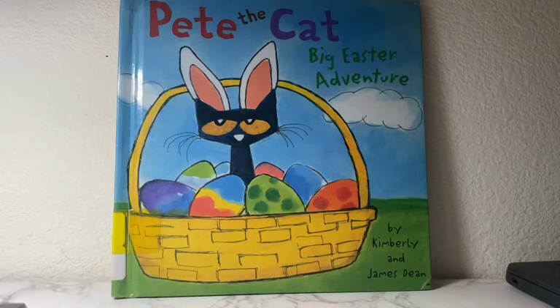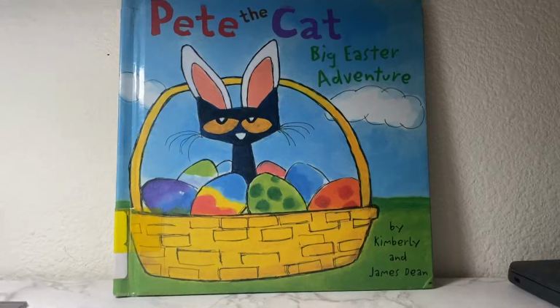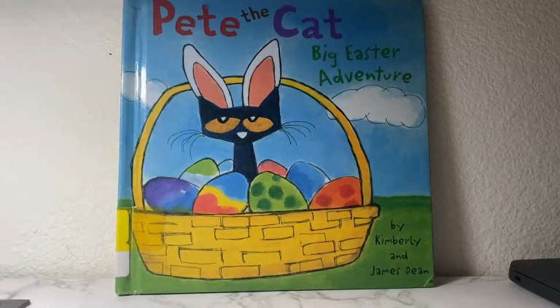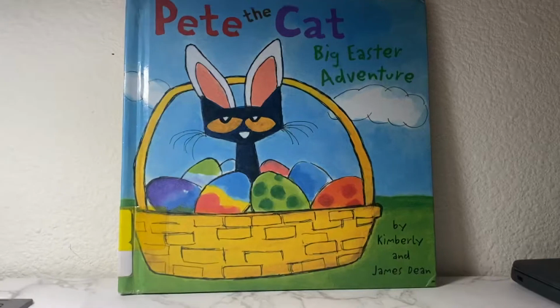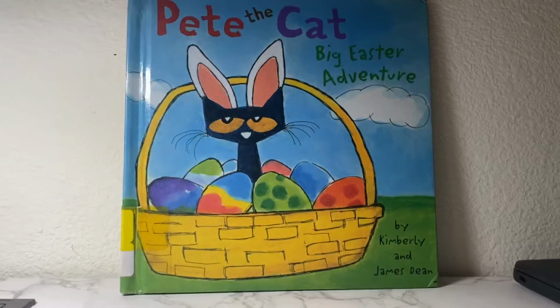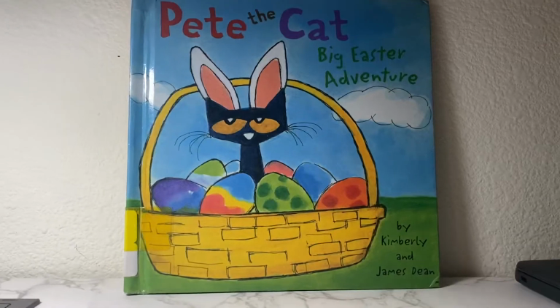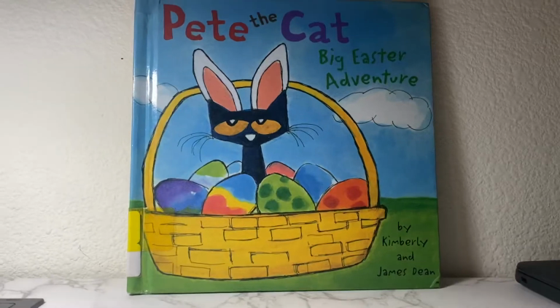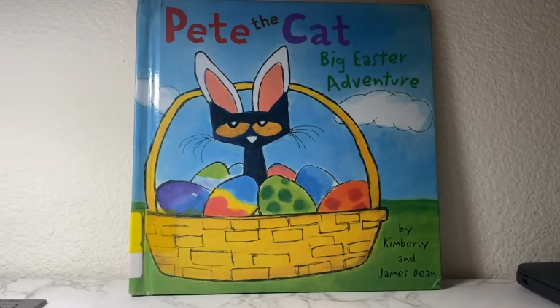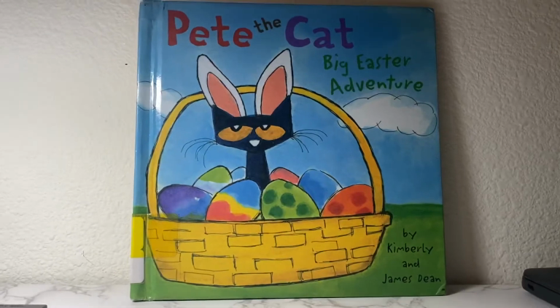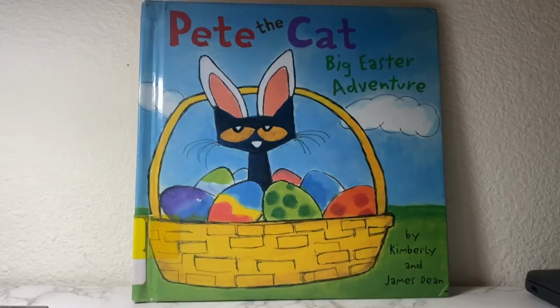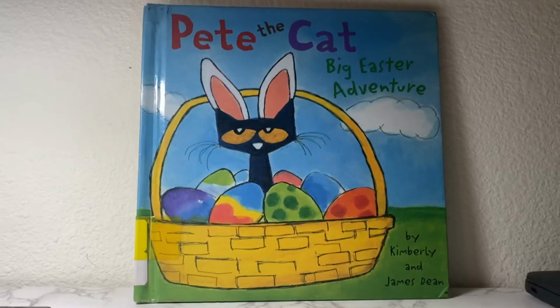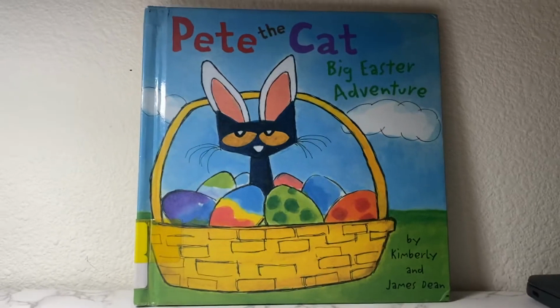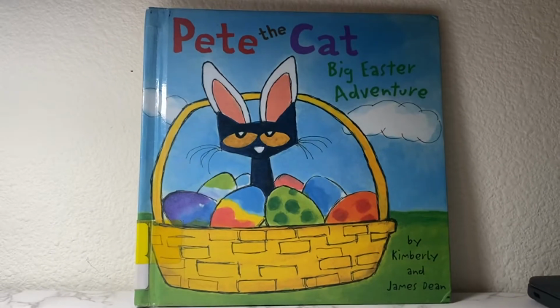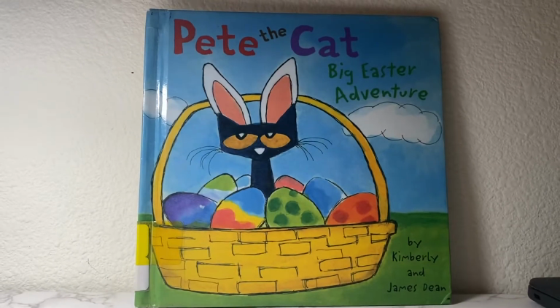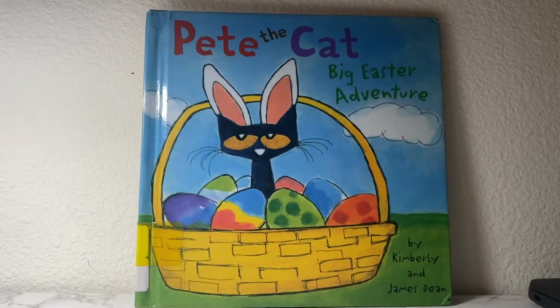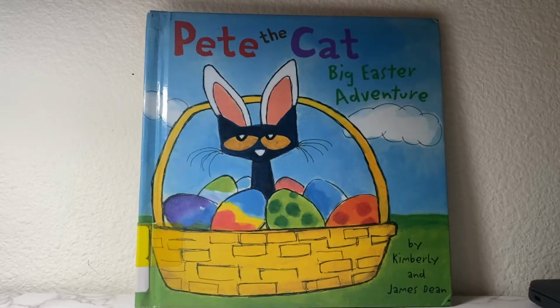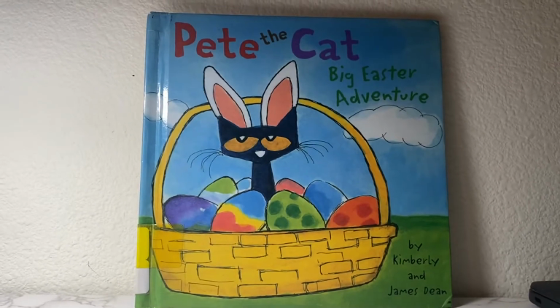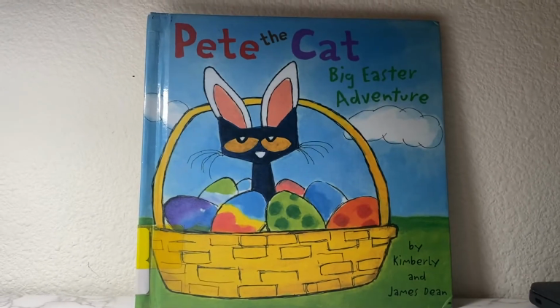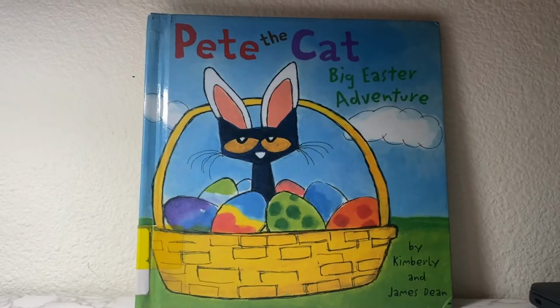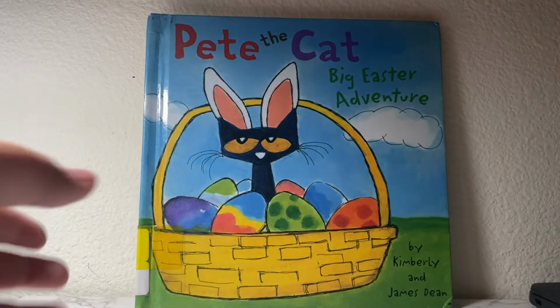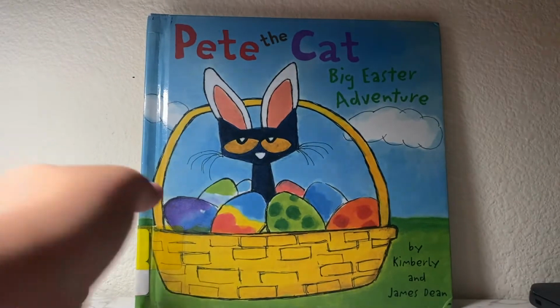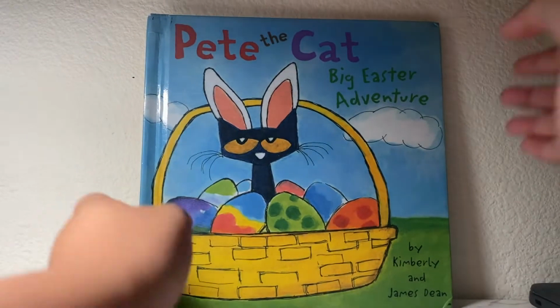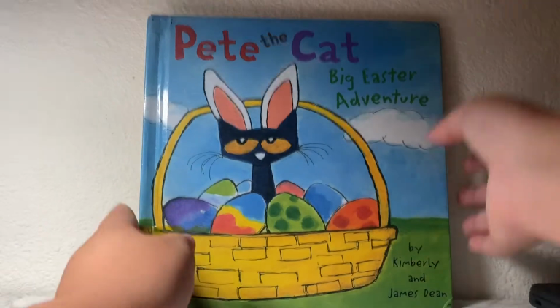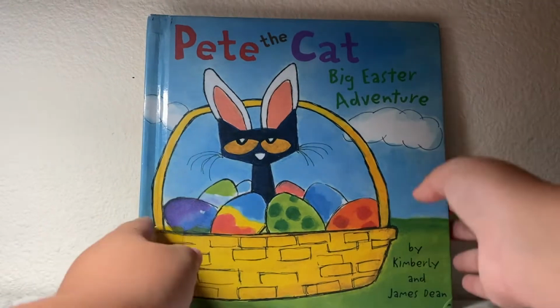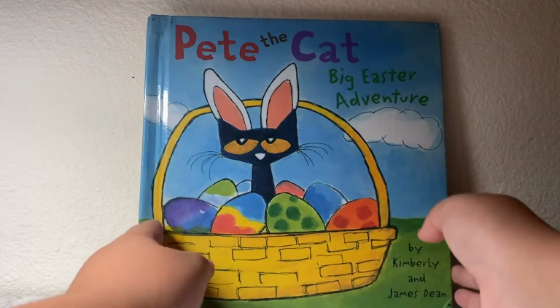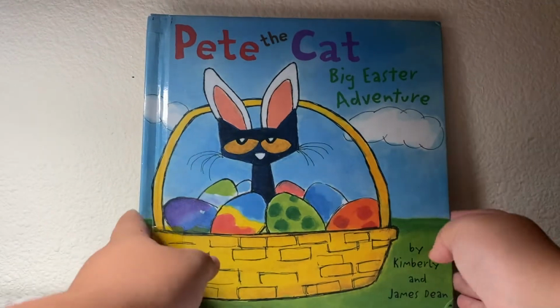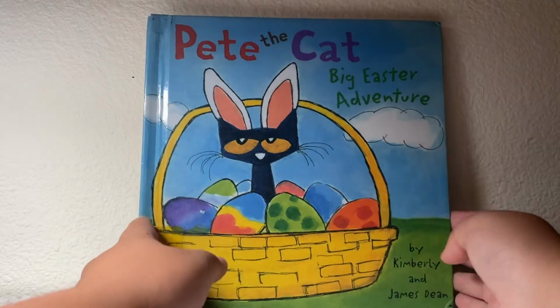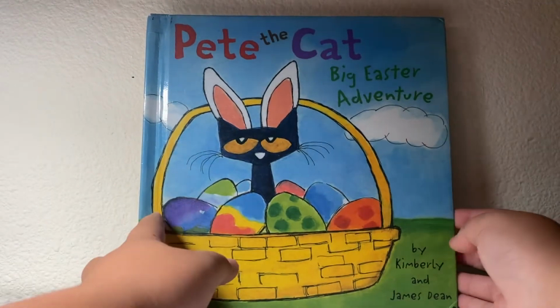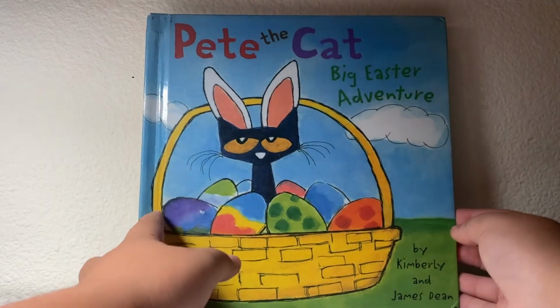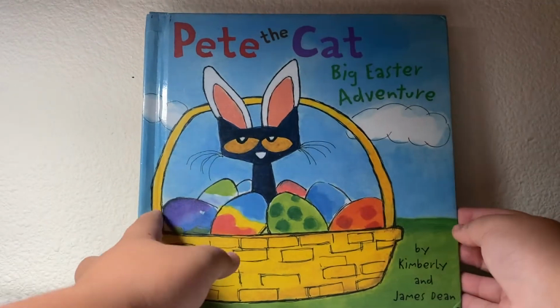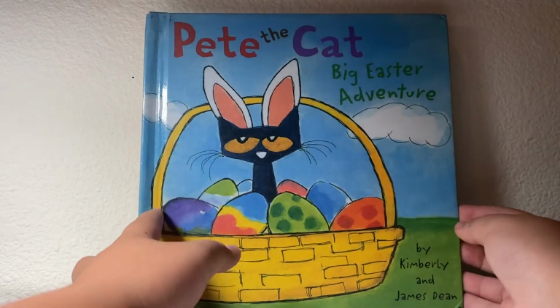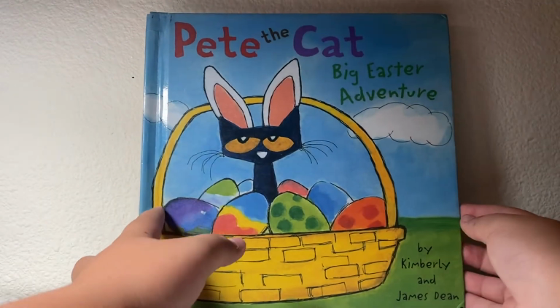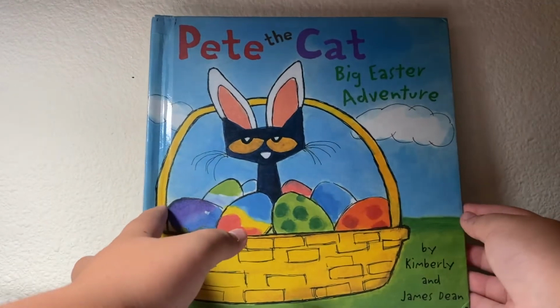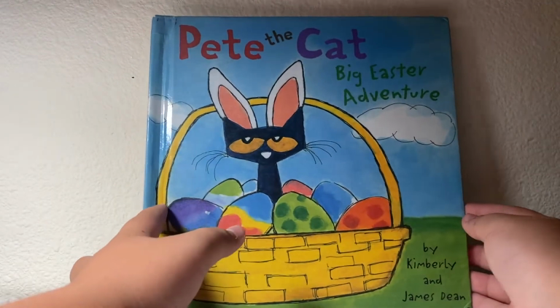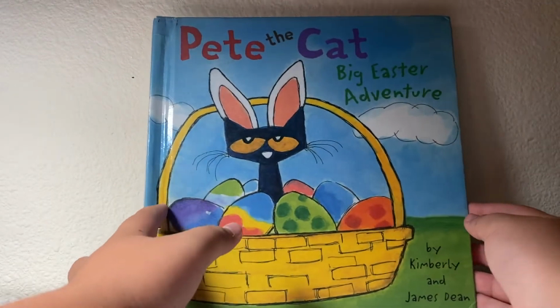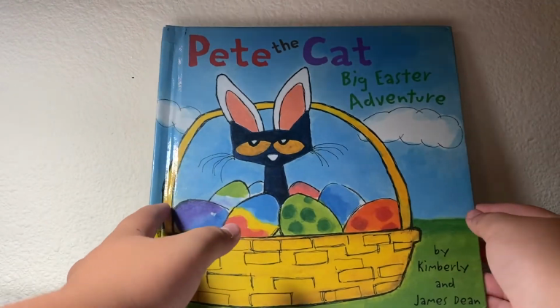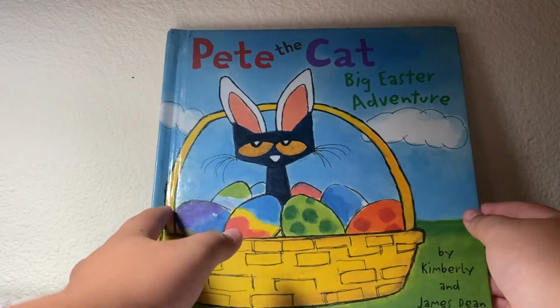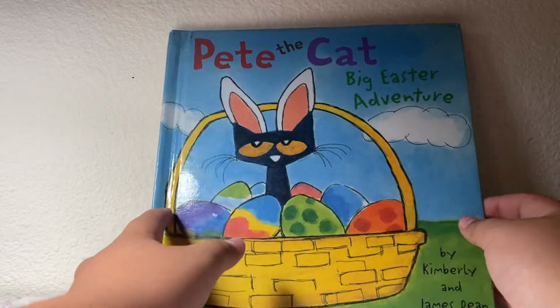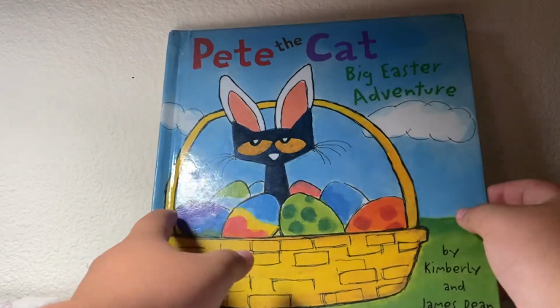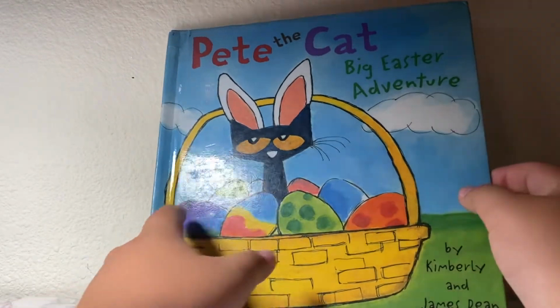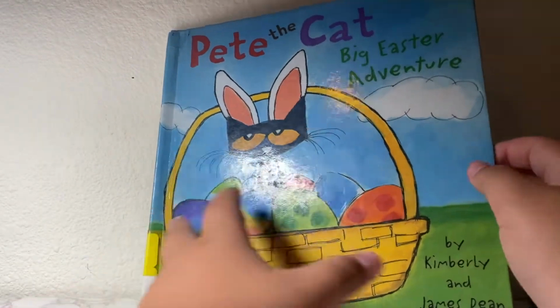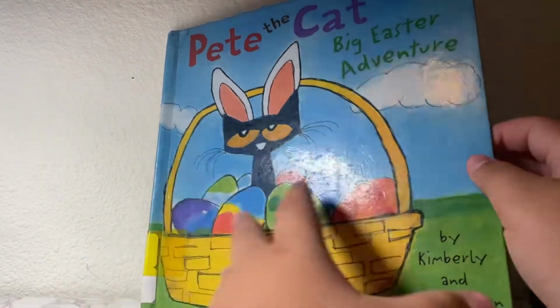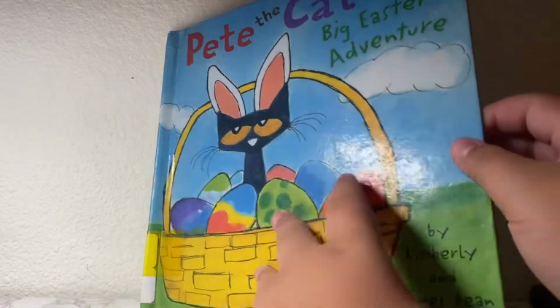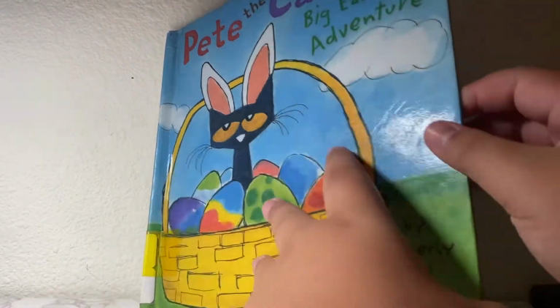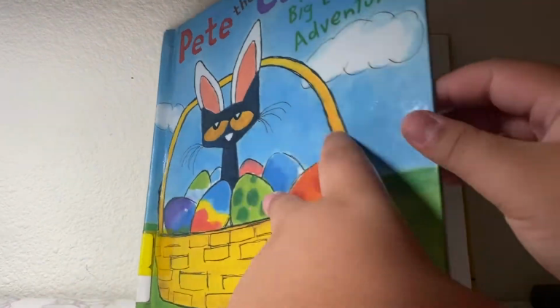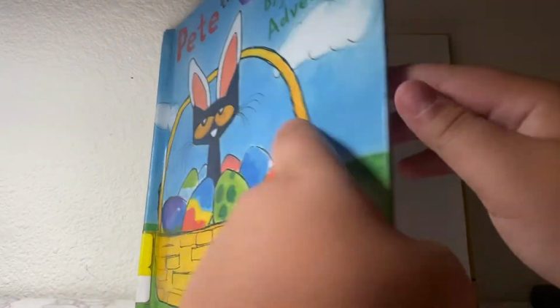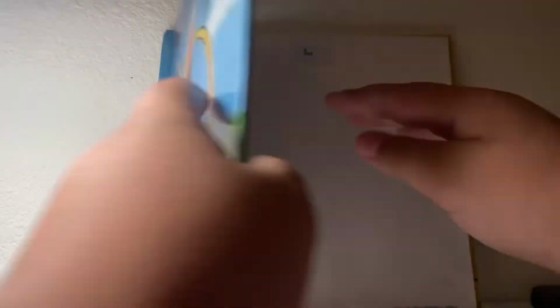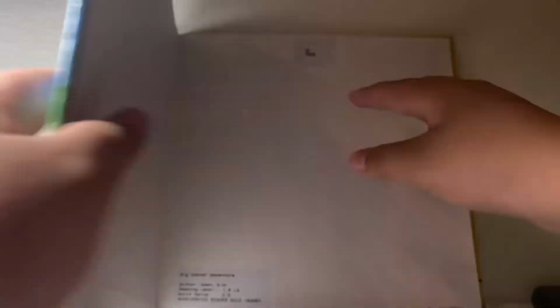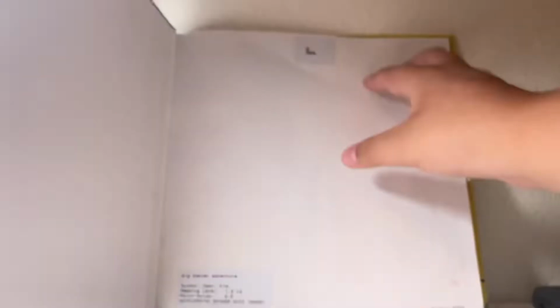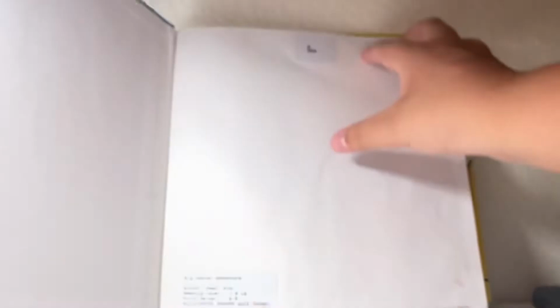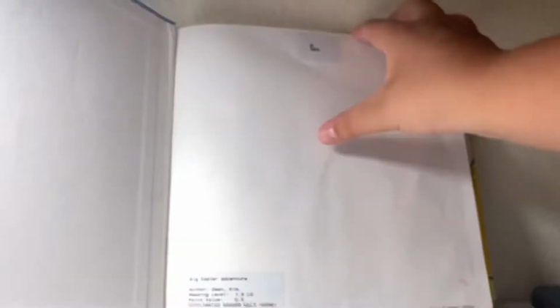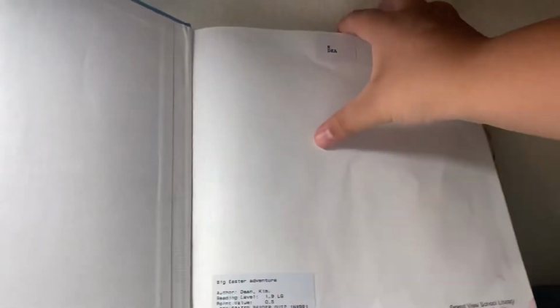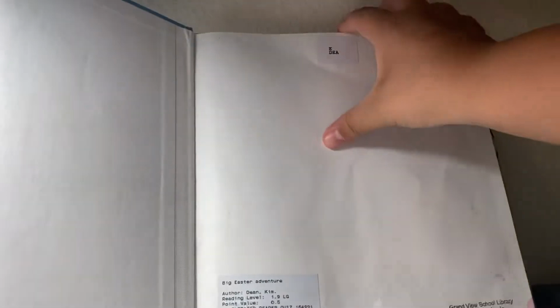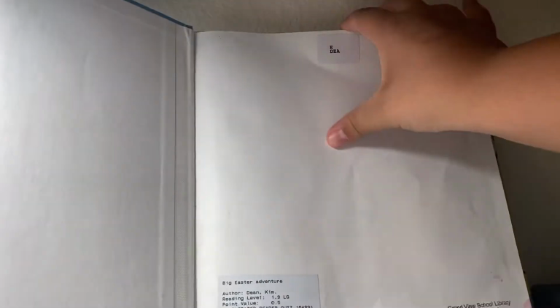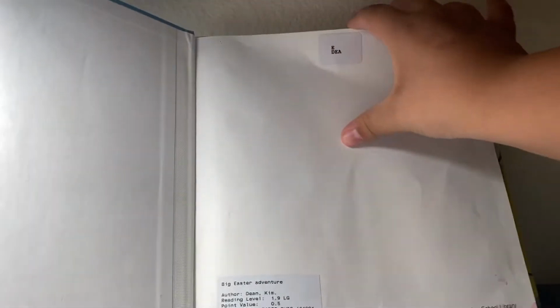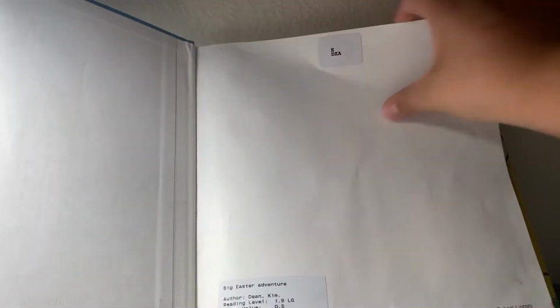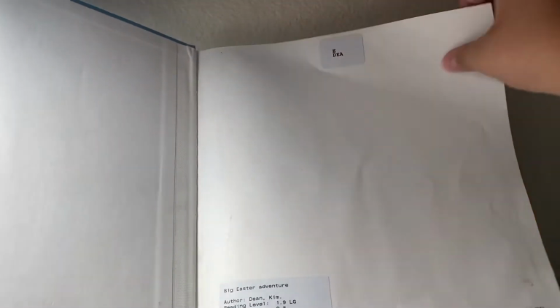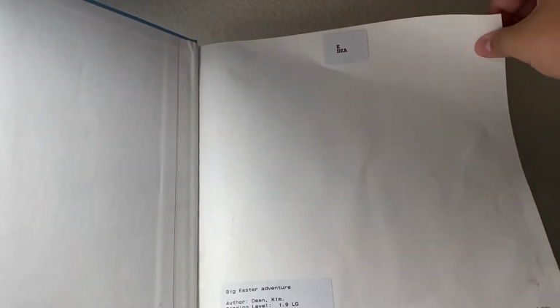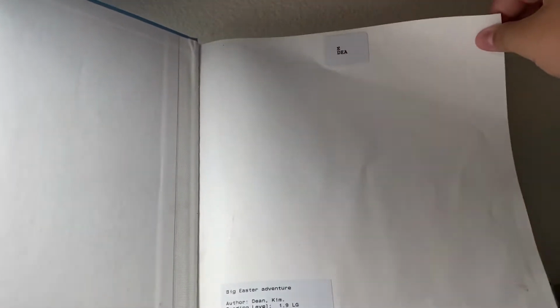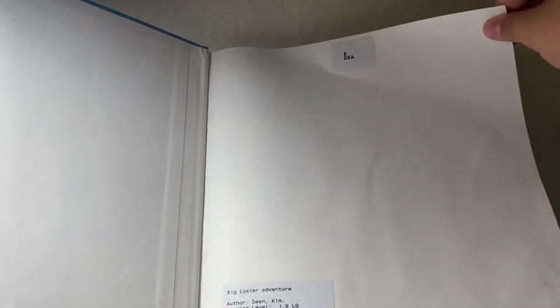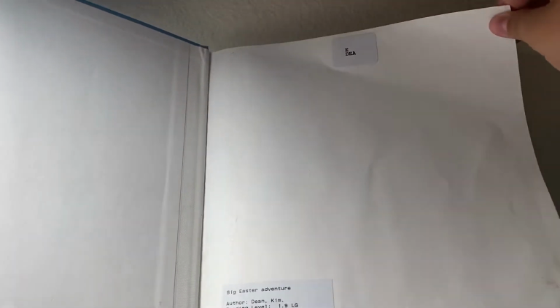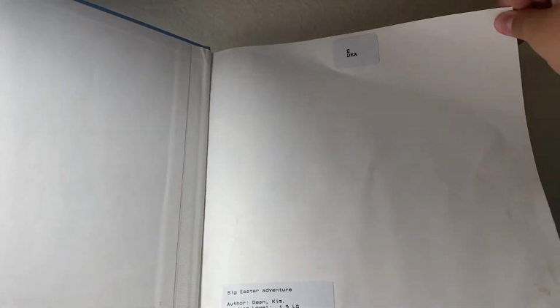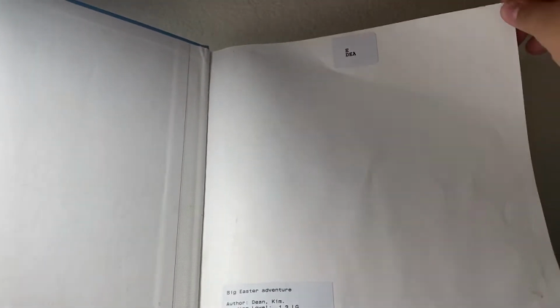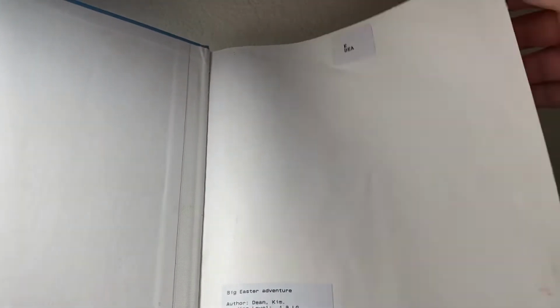Pete the Cat's Big Easter Adventure, written and illustrated by Kimberly and James Dean.